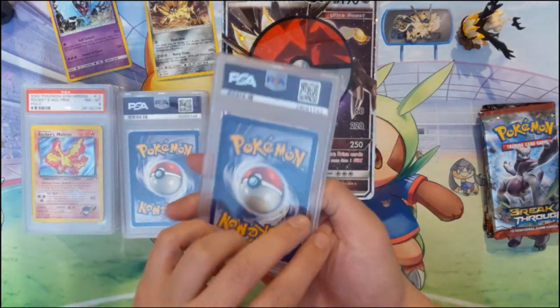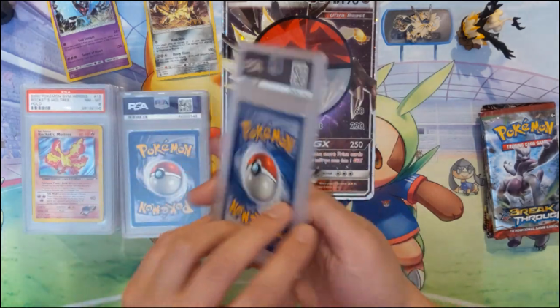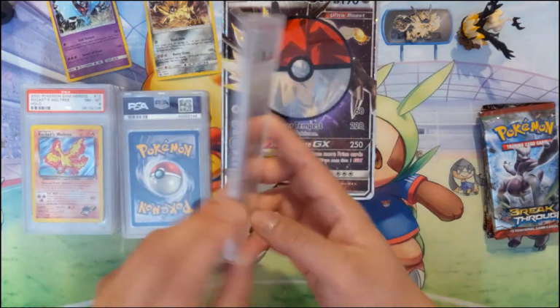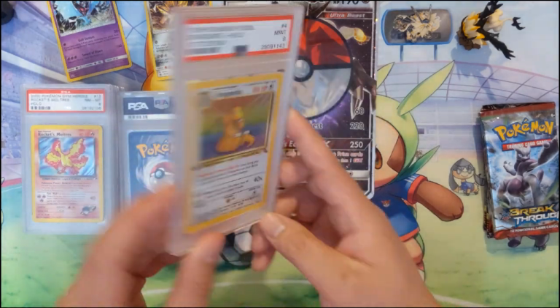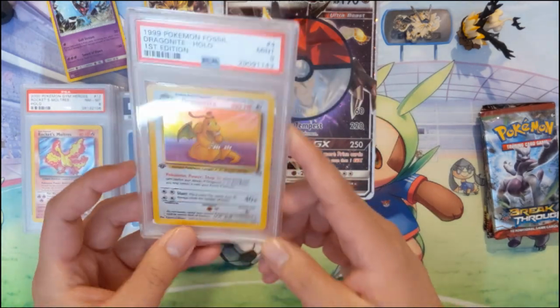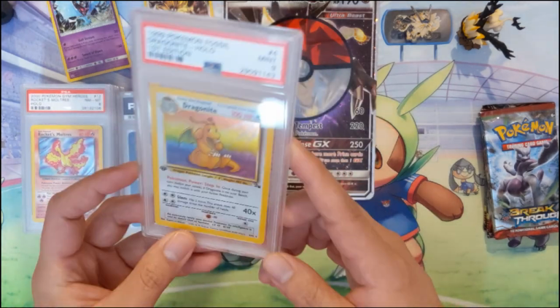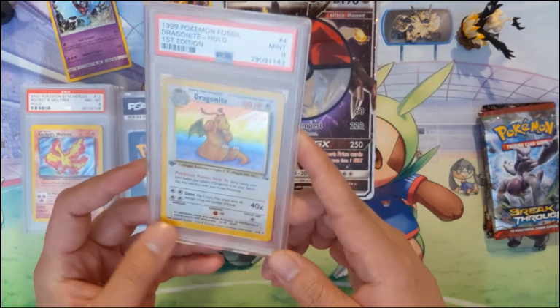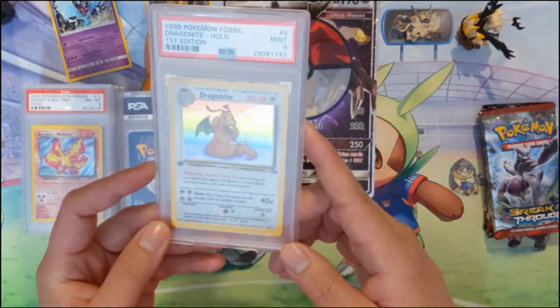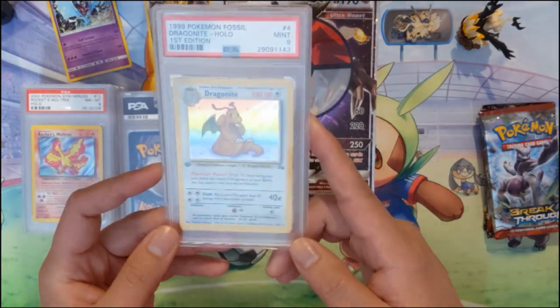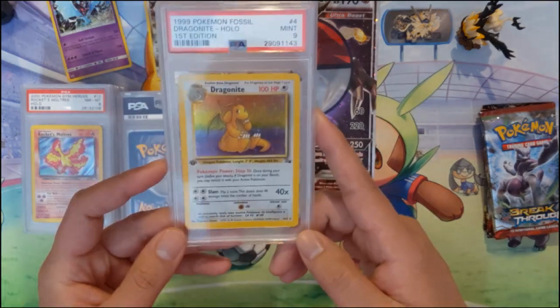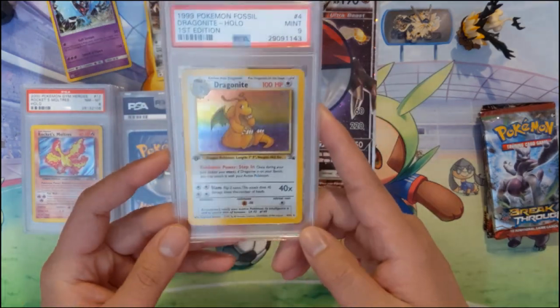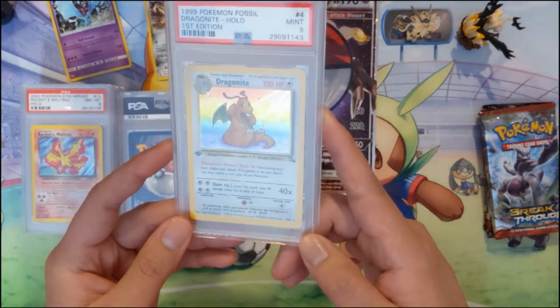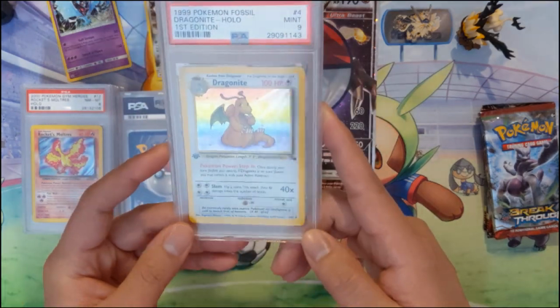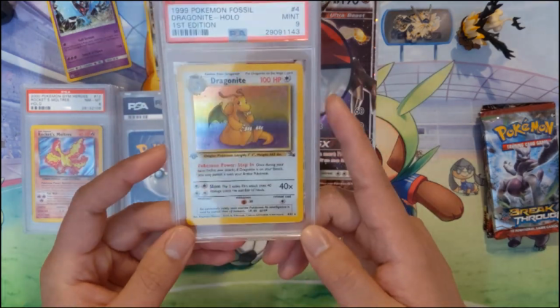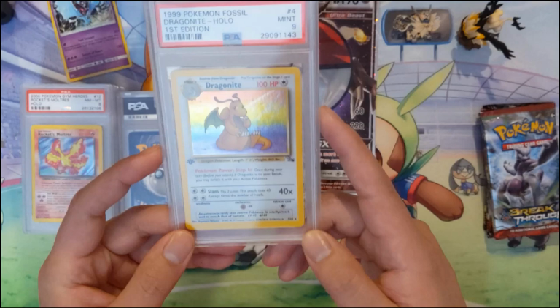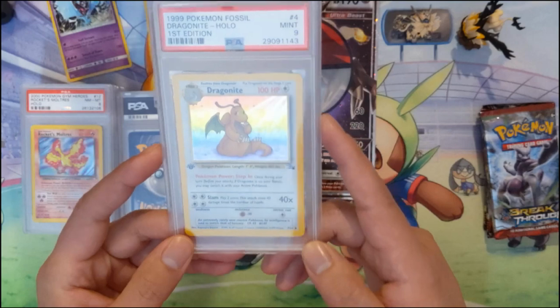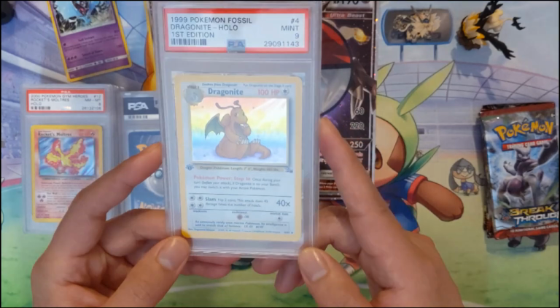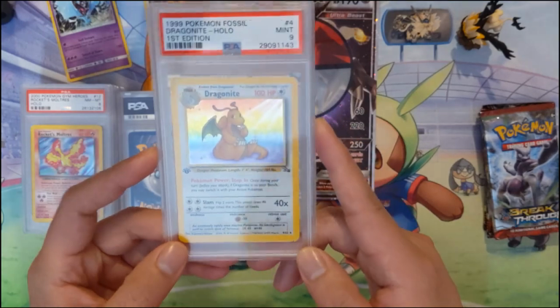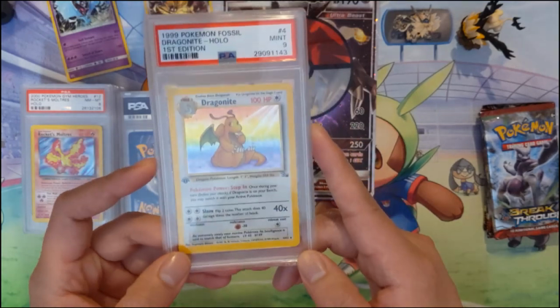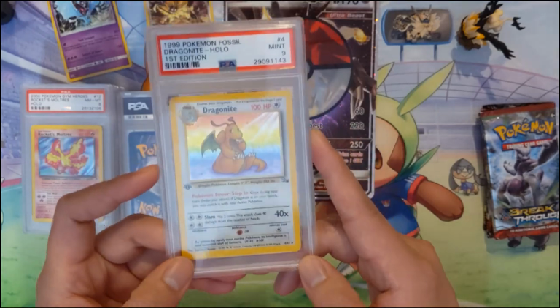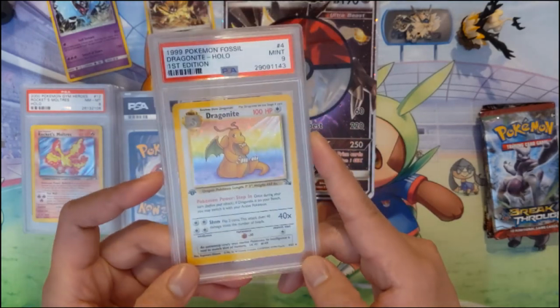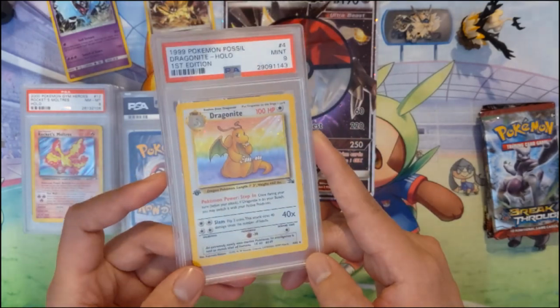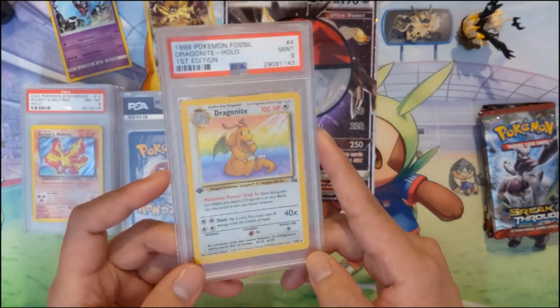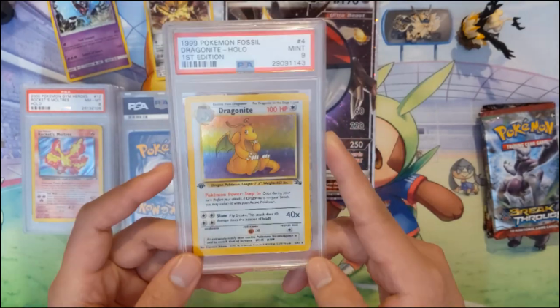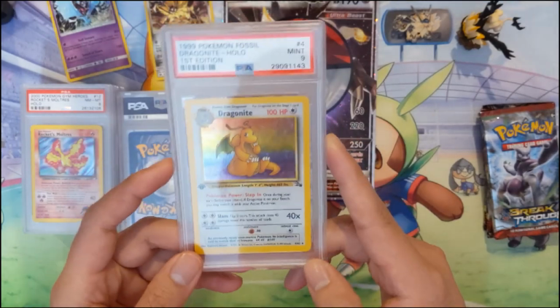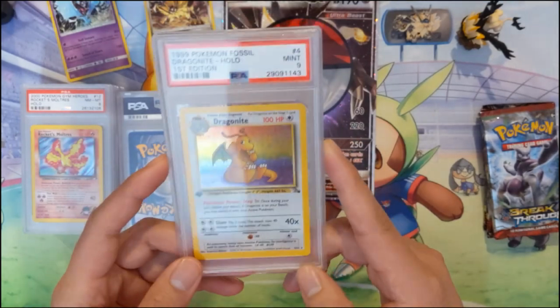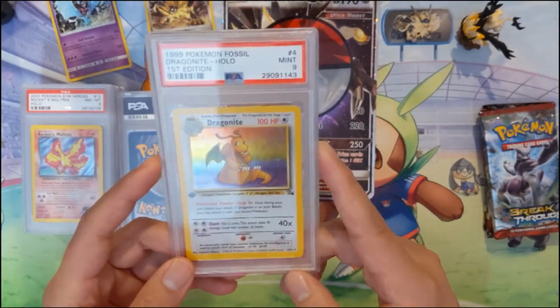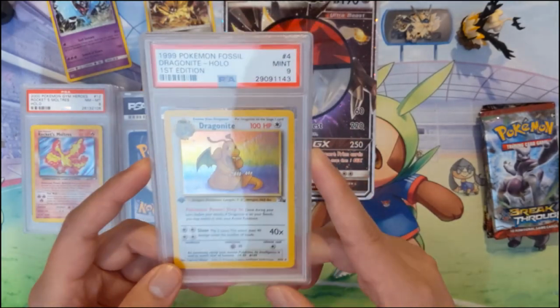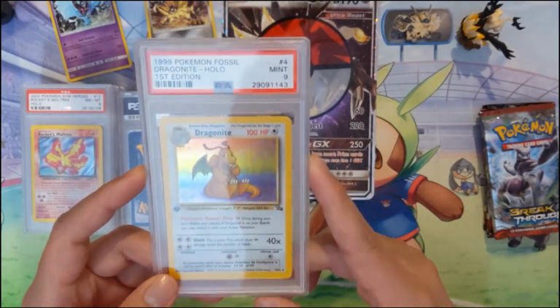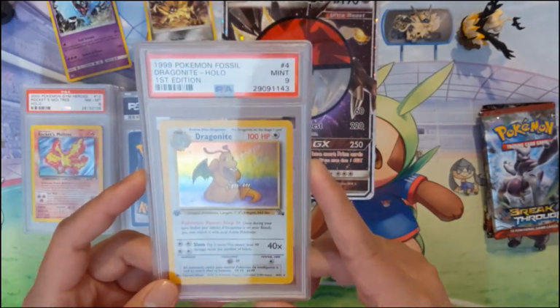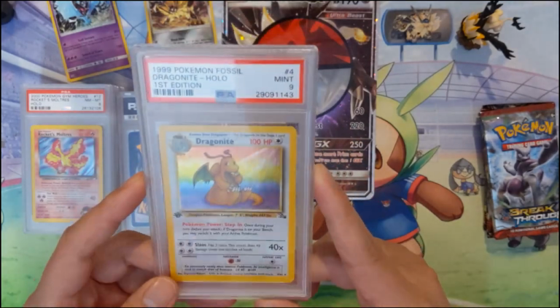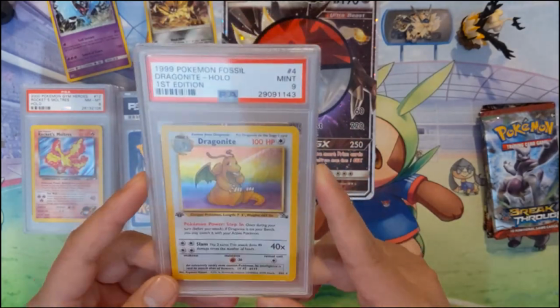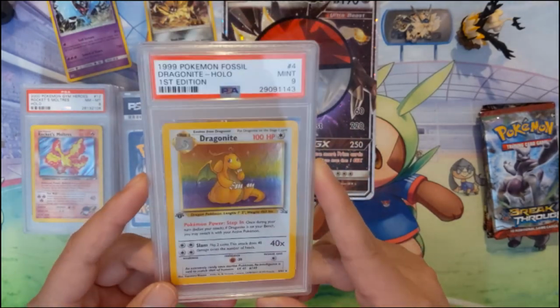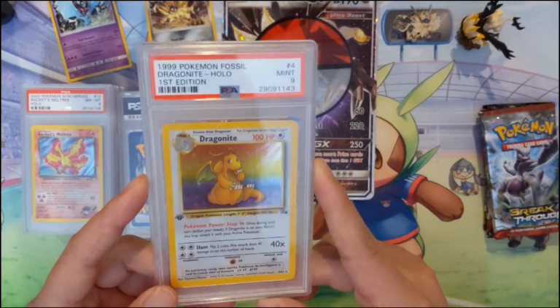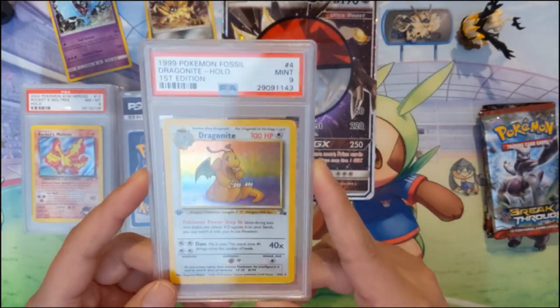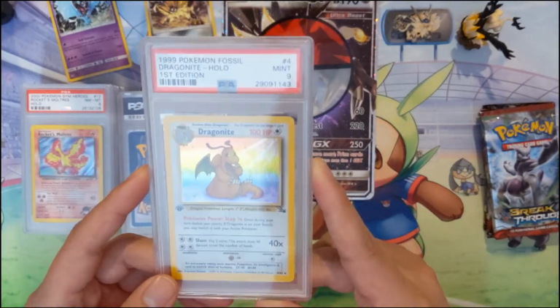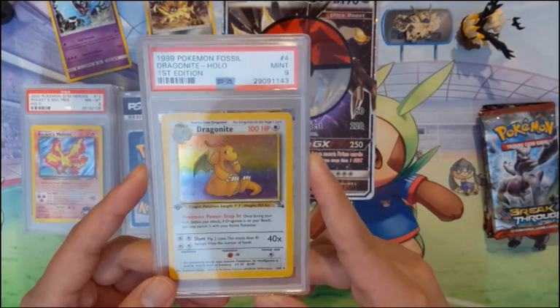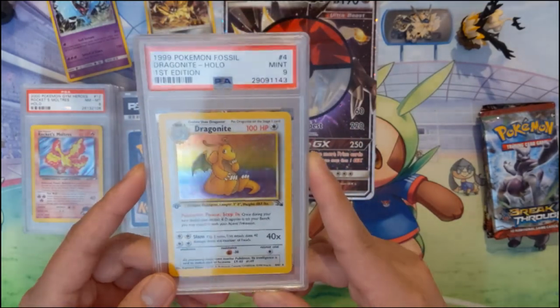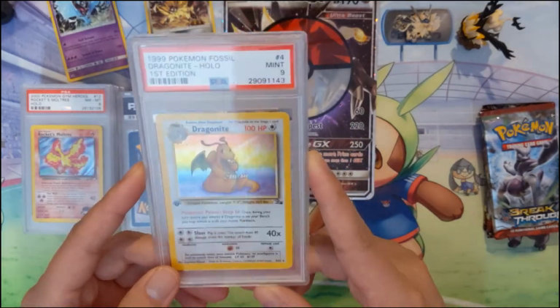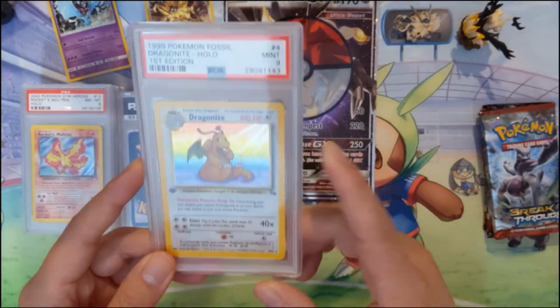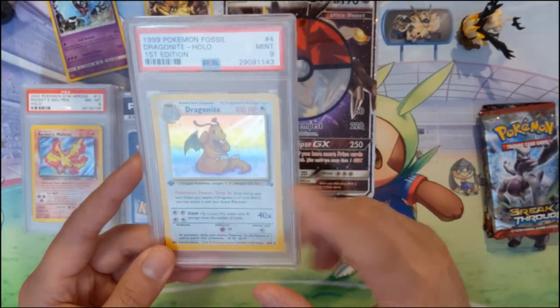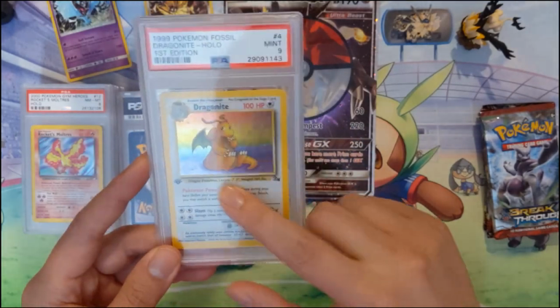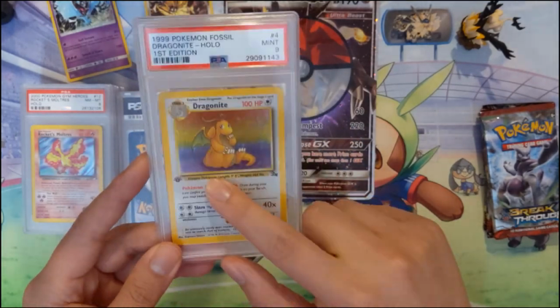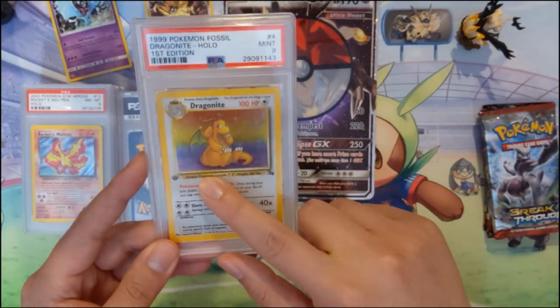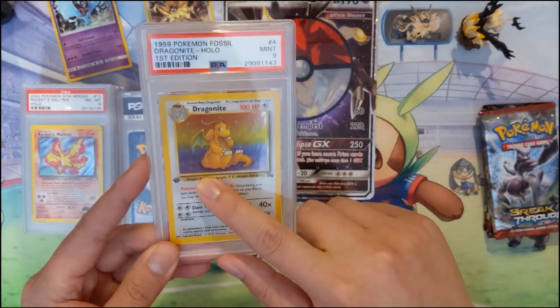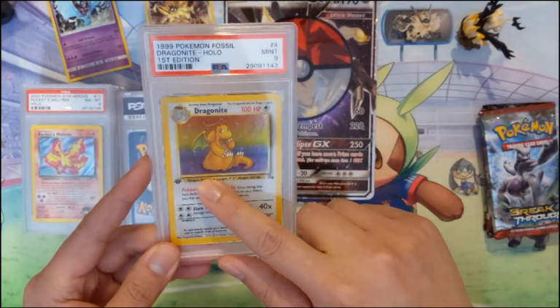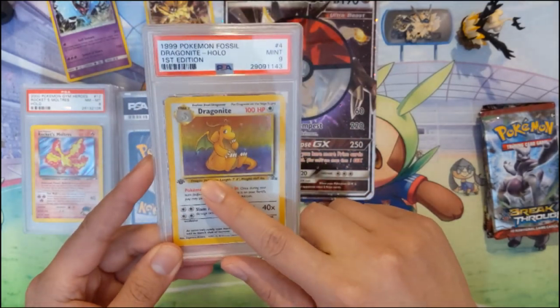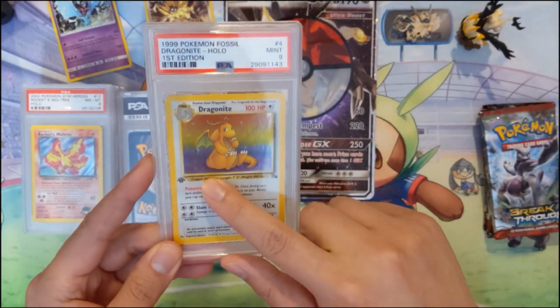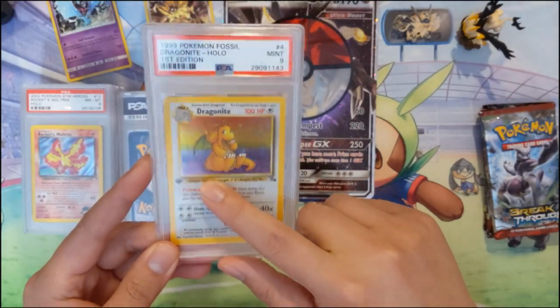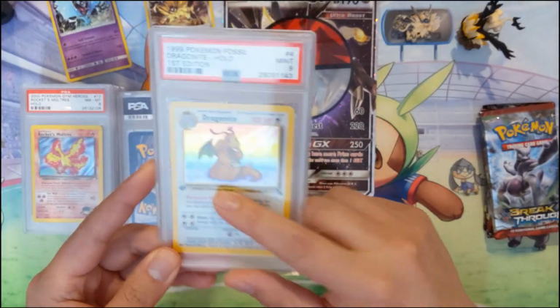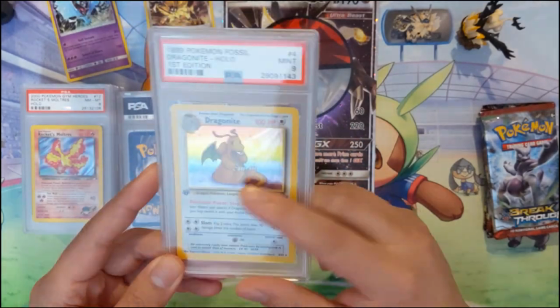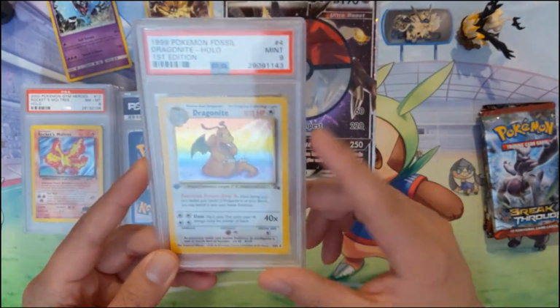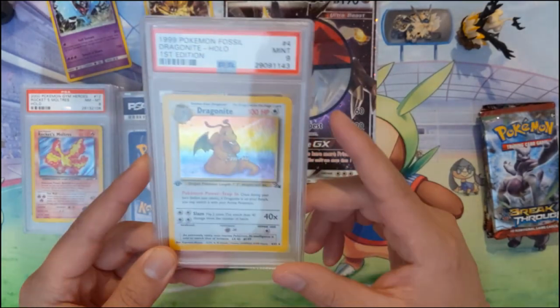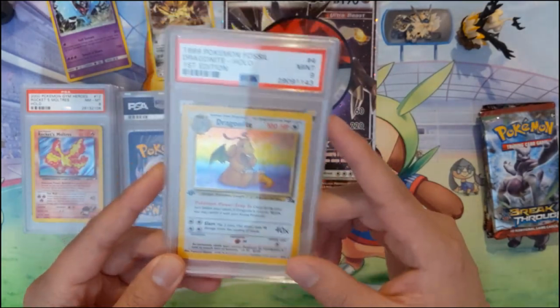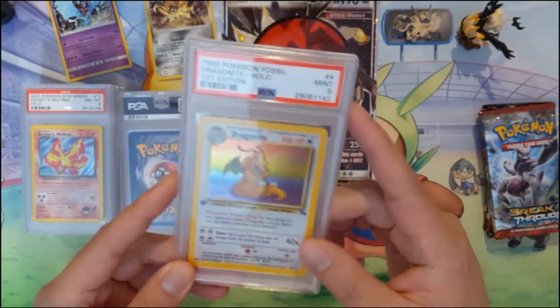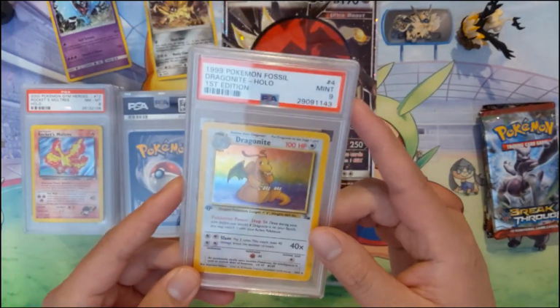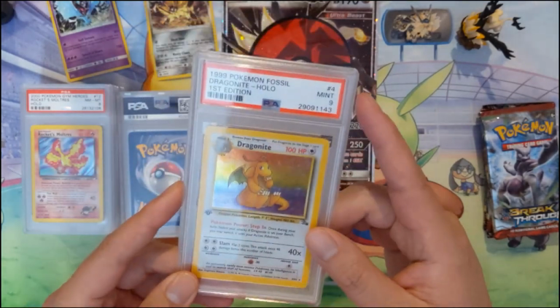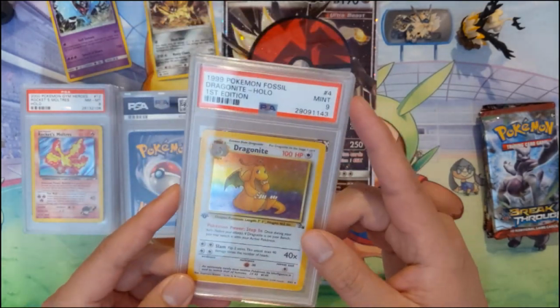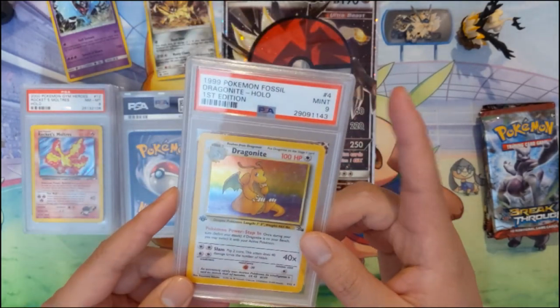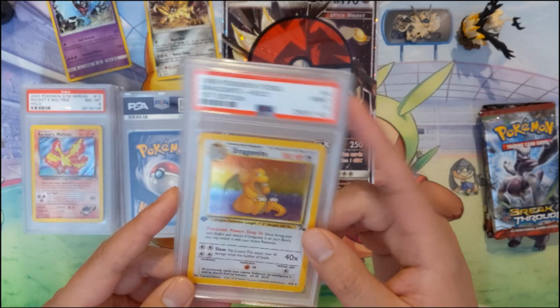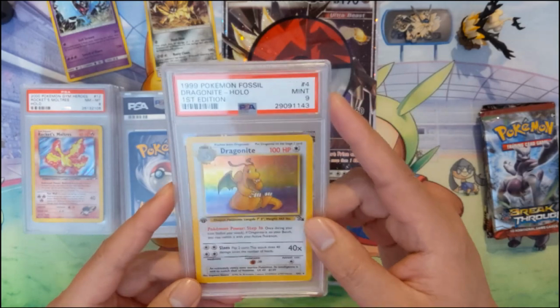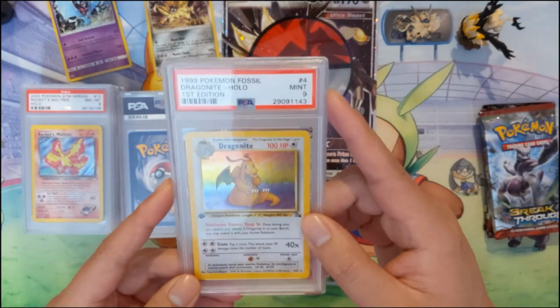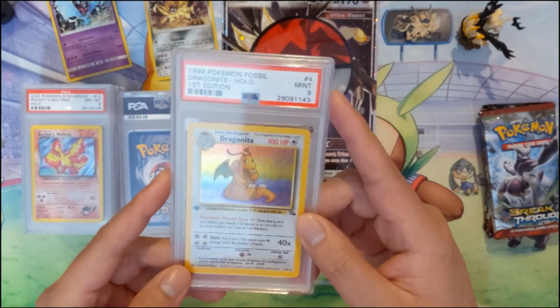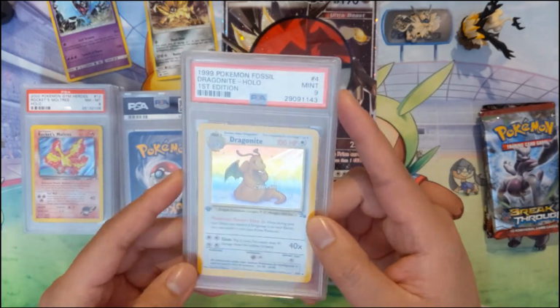Moving on to Fossil, this is a very nice hit — we have a Dragonite first edition holo PSA 9.